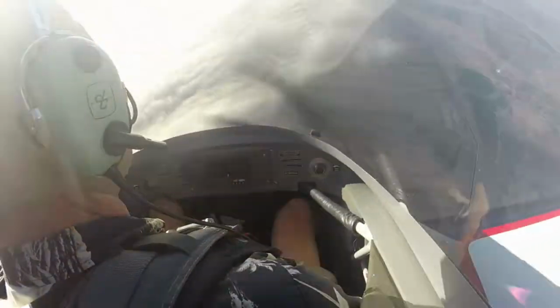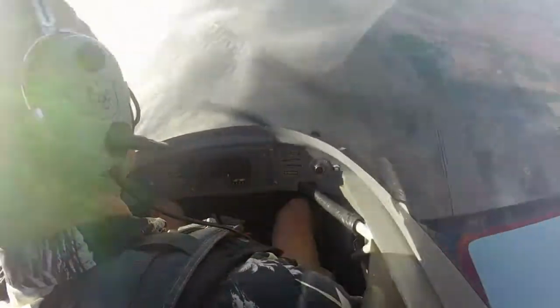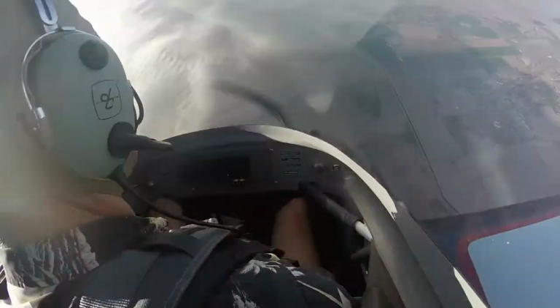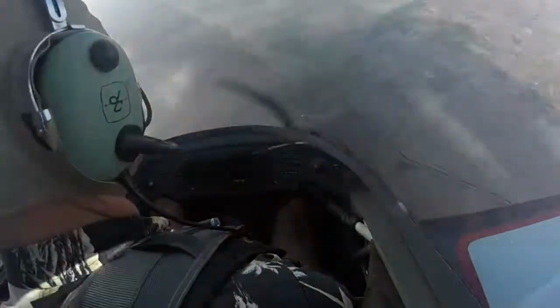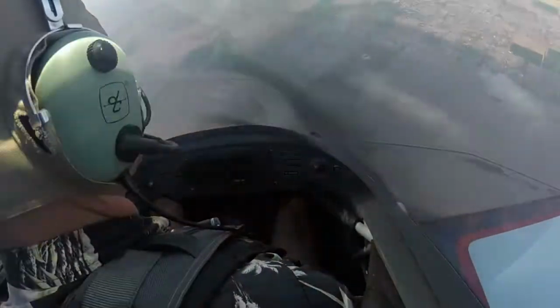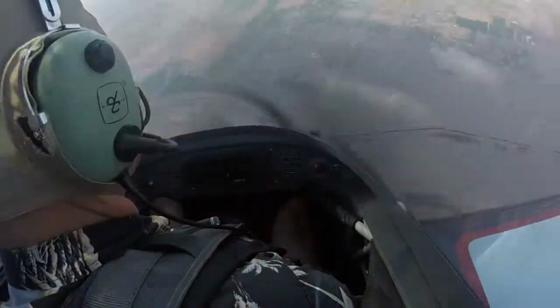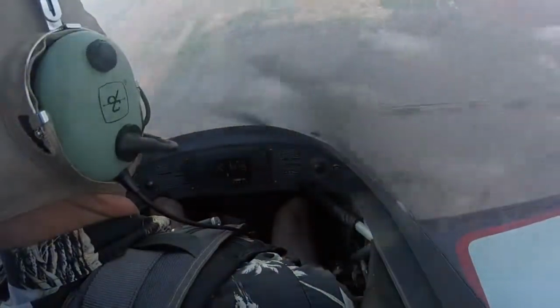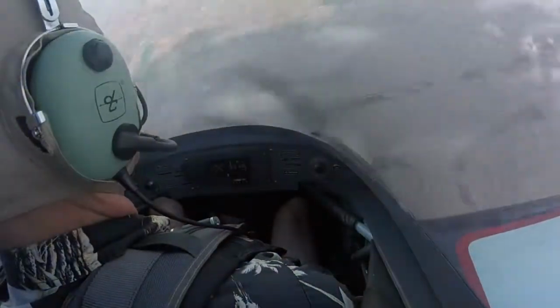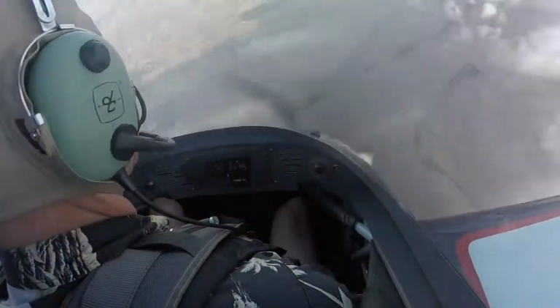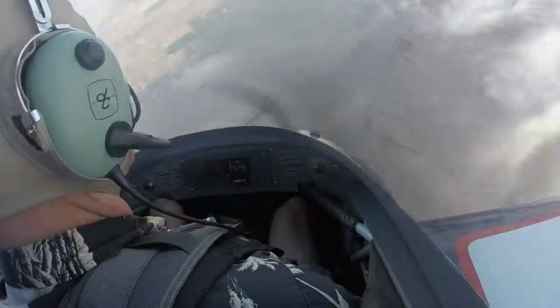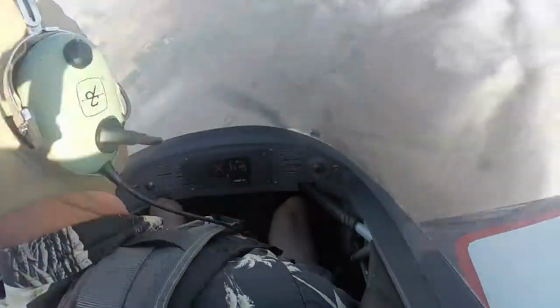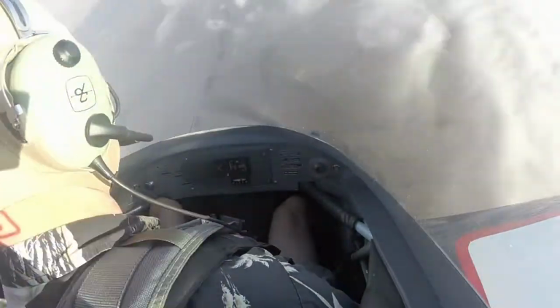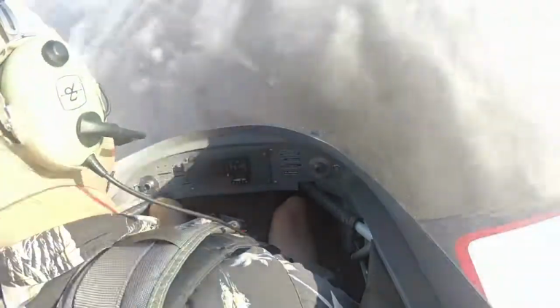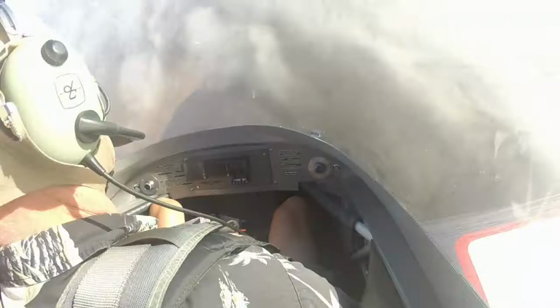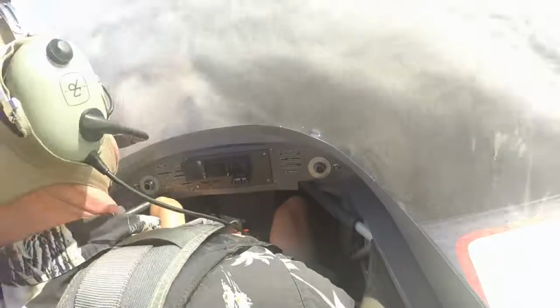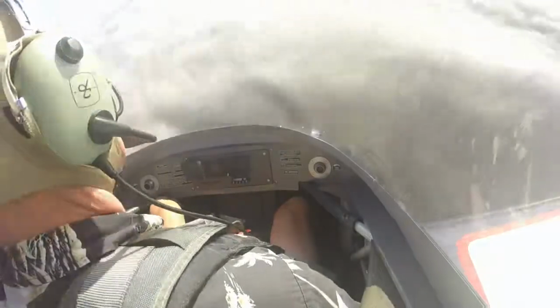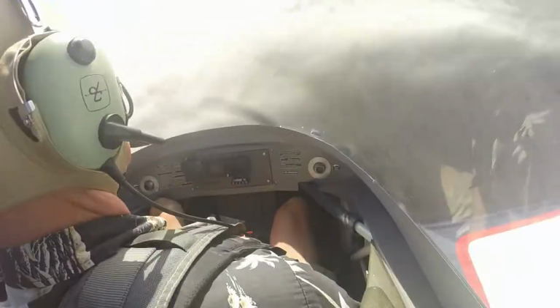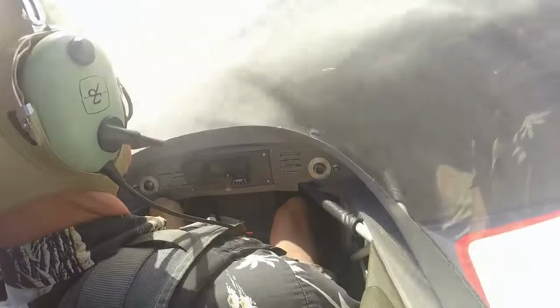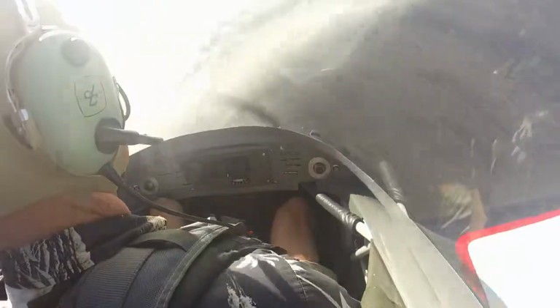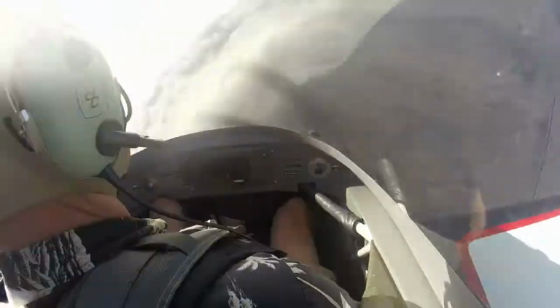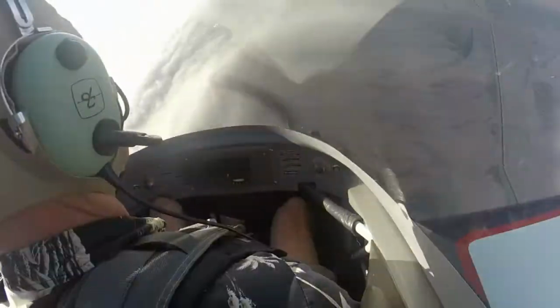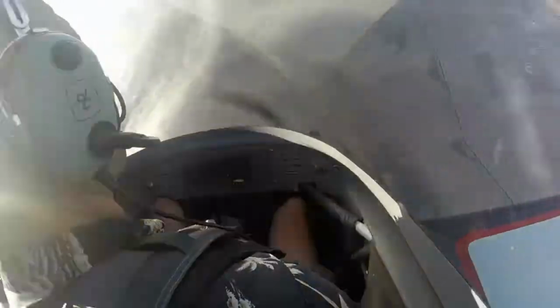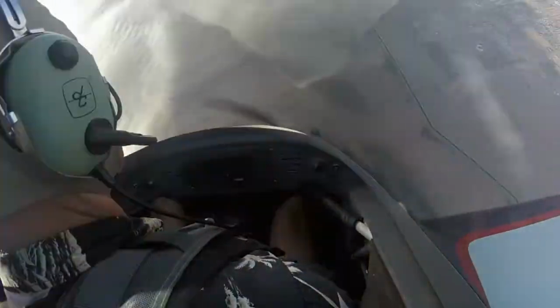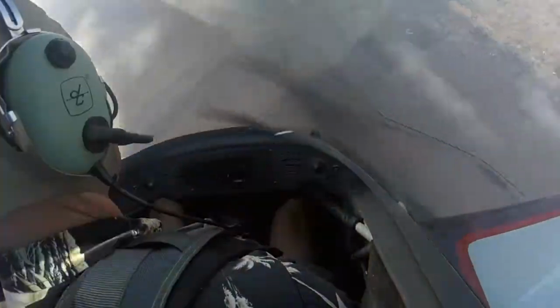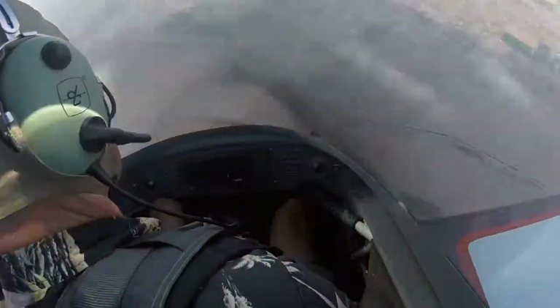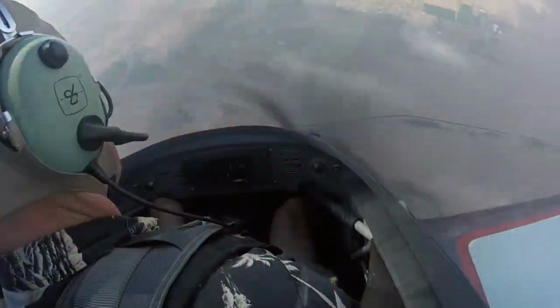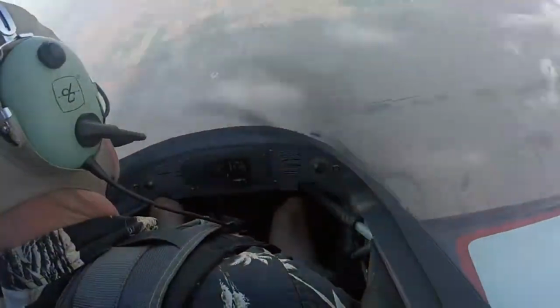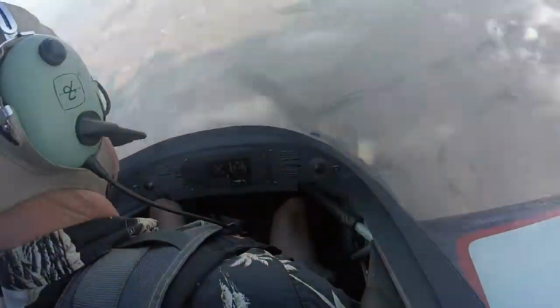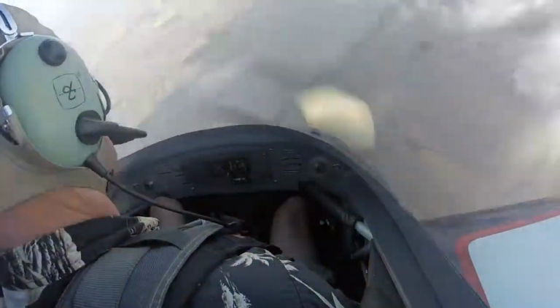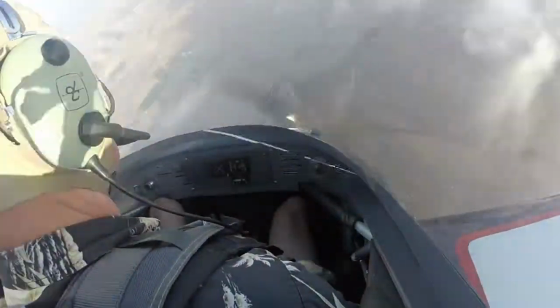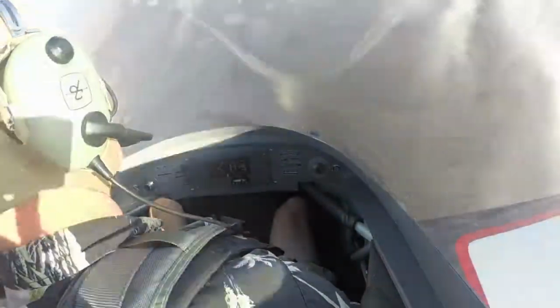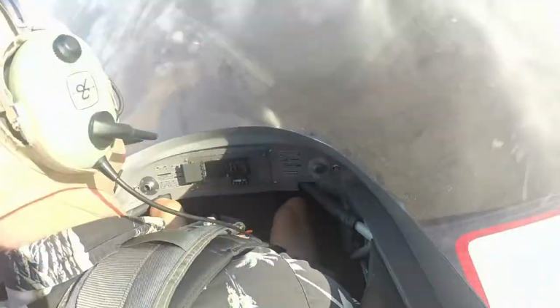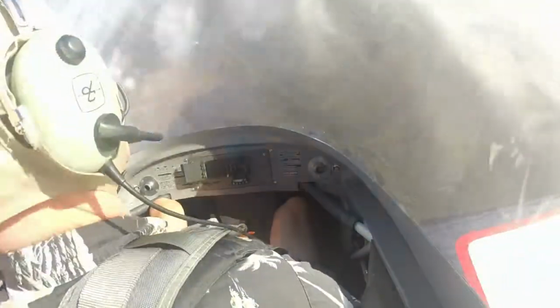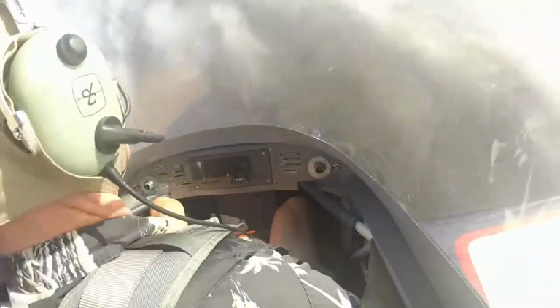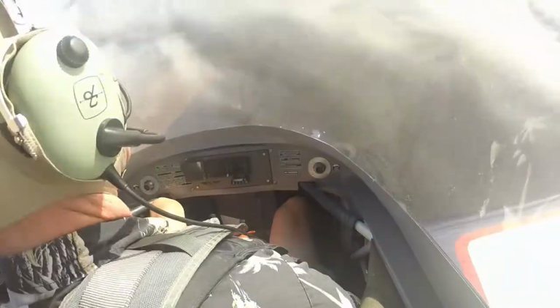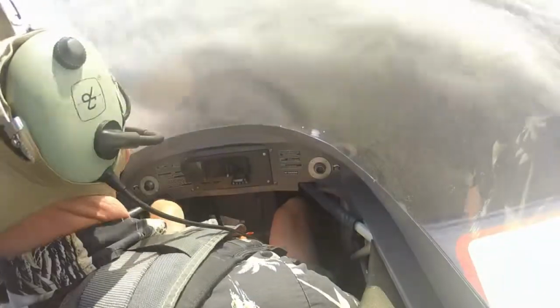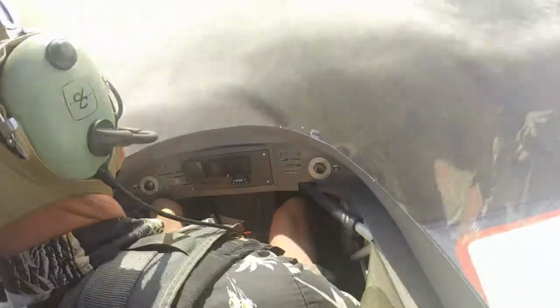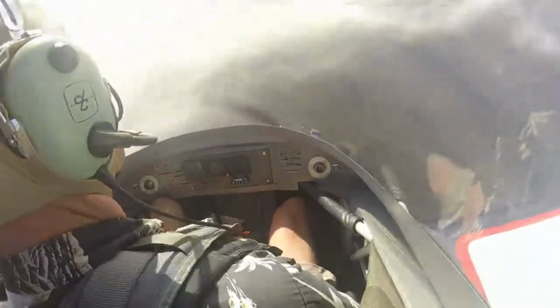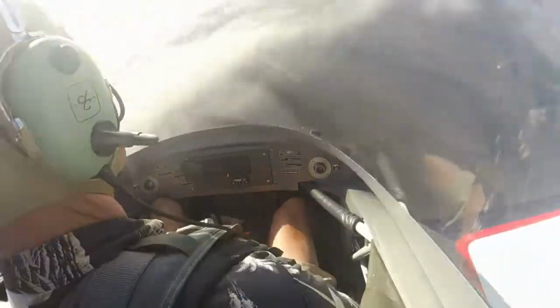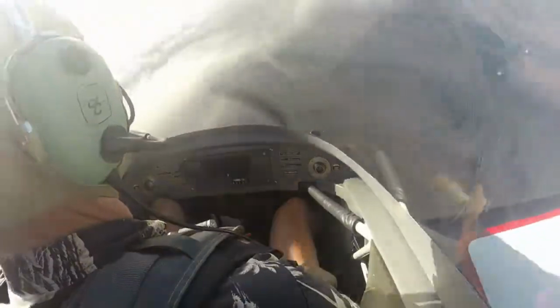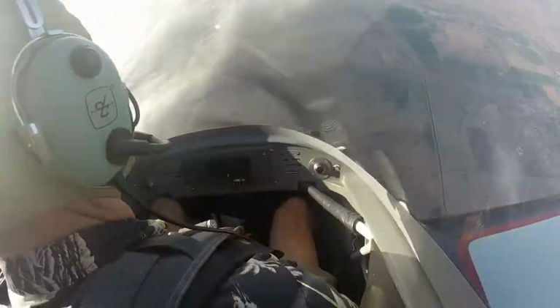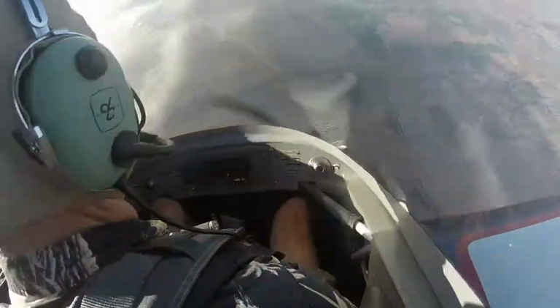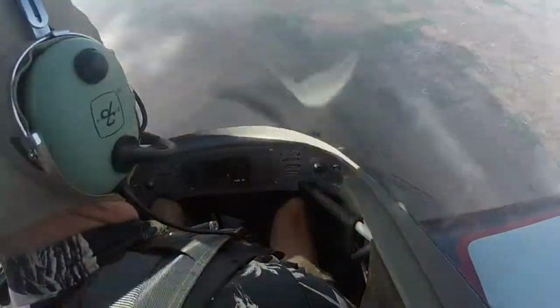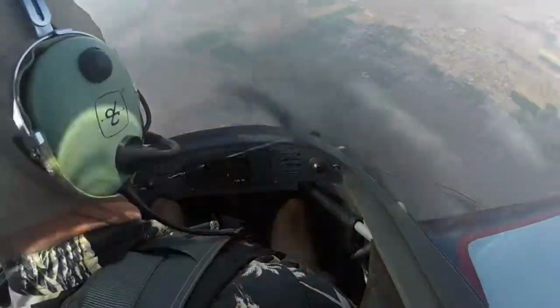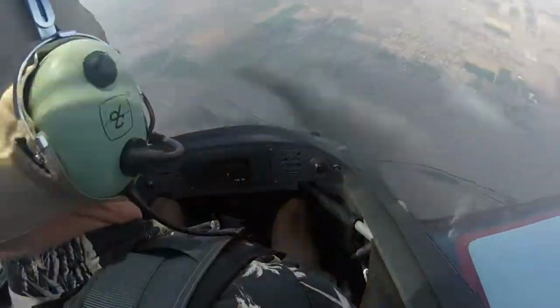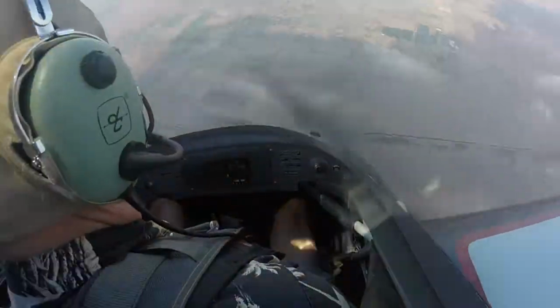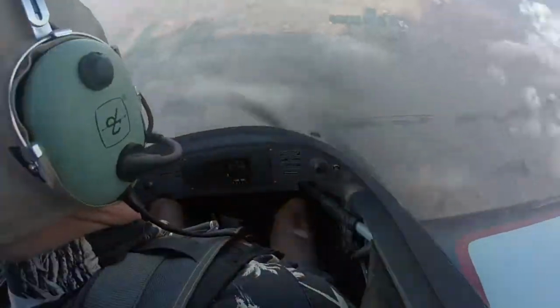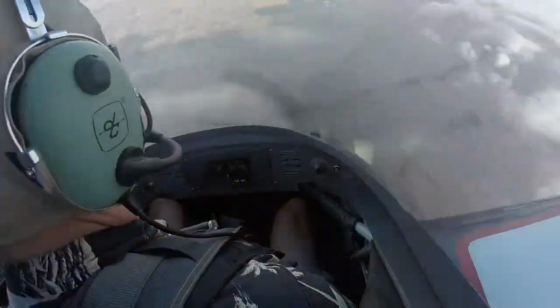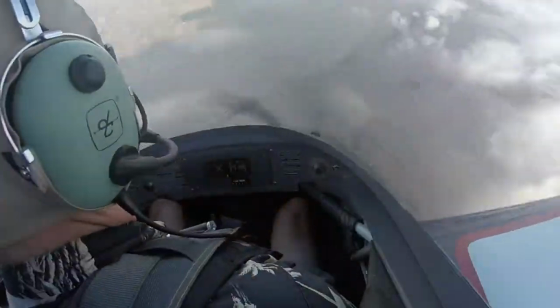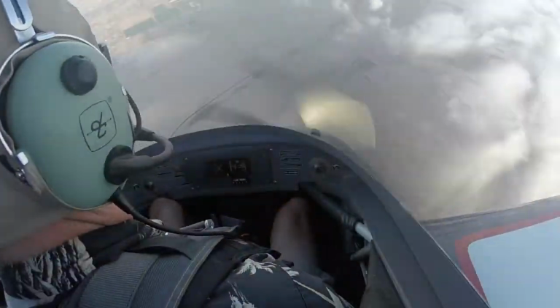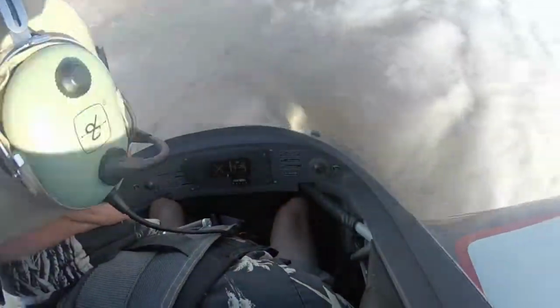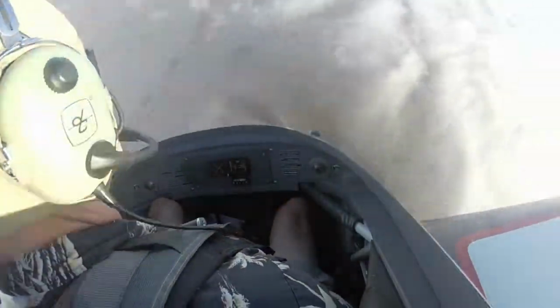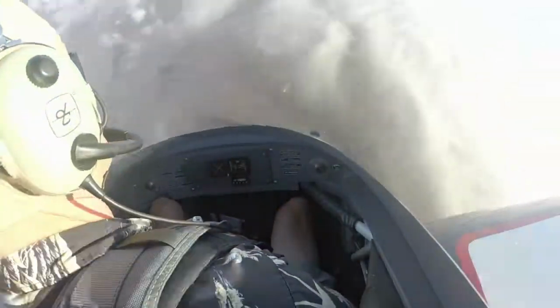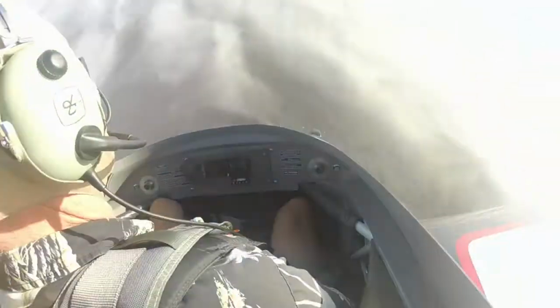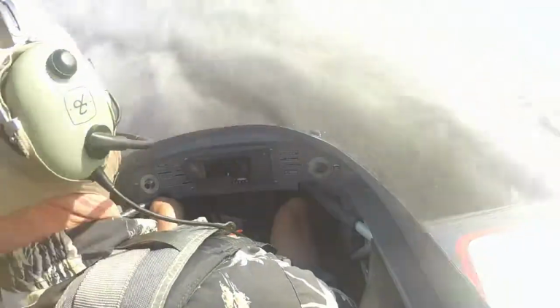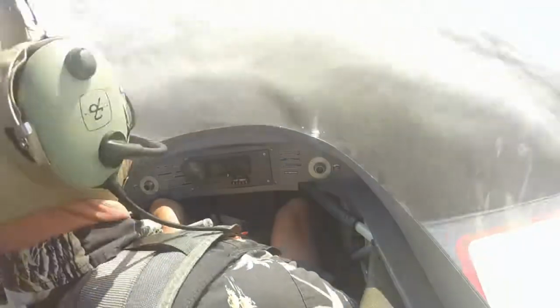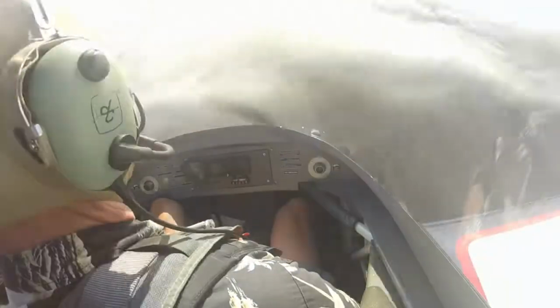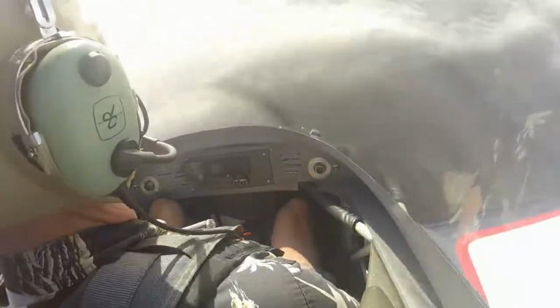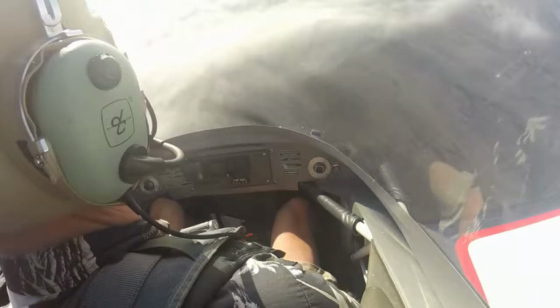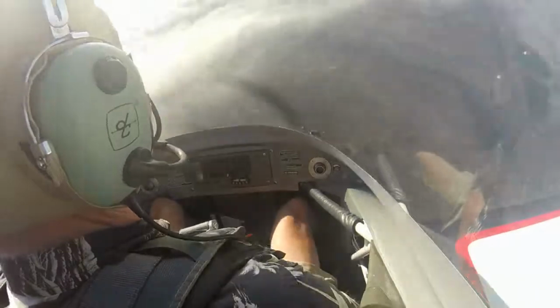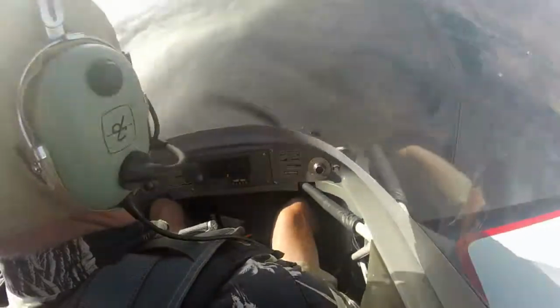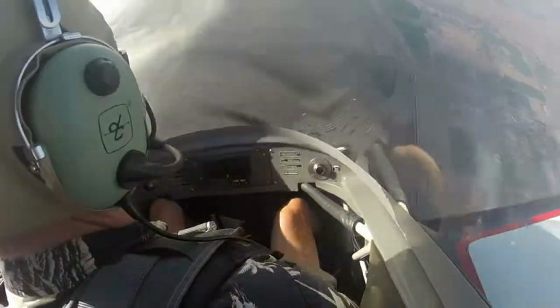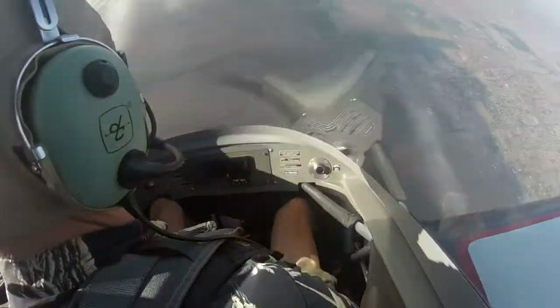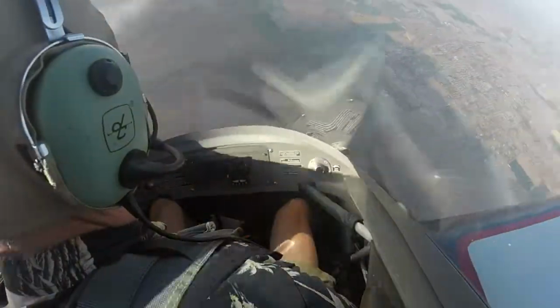Let's go right aileron a little bit. Now let's slowly go left aileron — watch it flatten out.